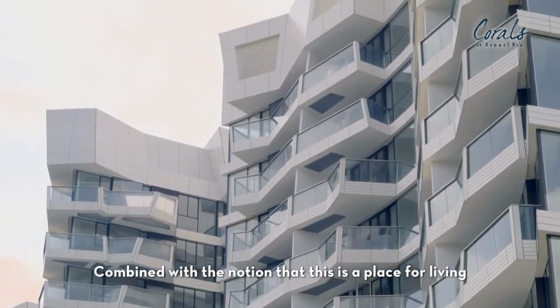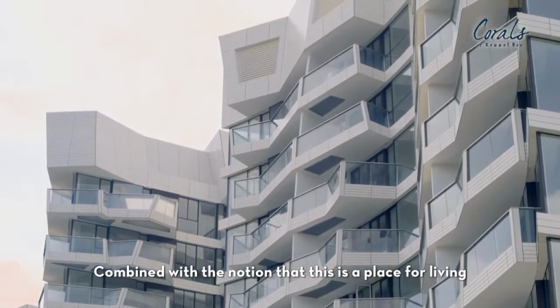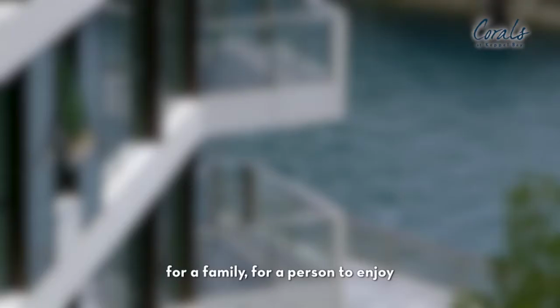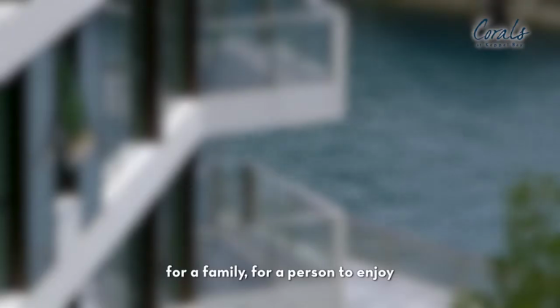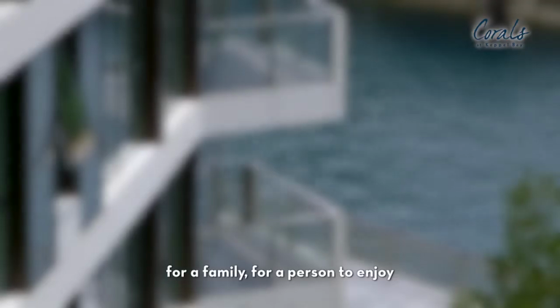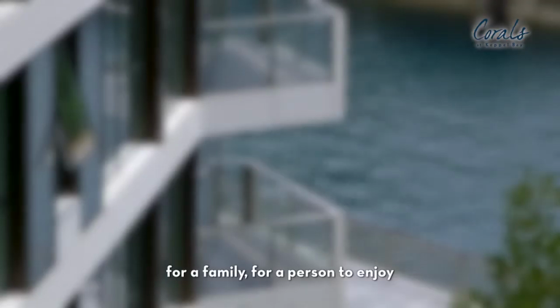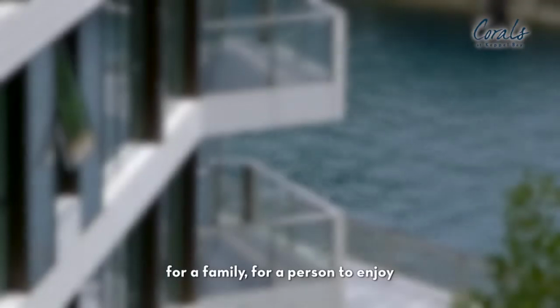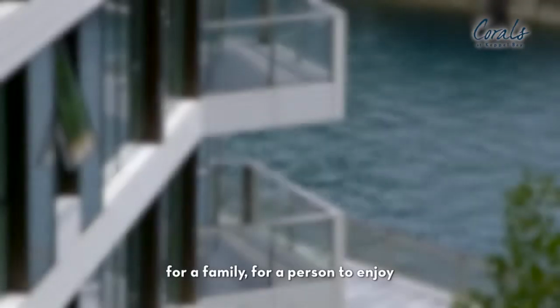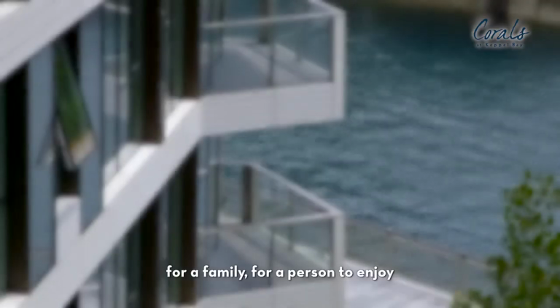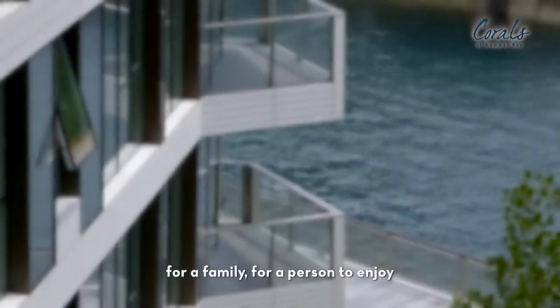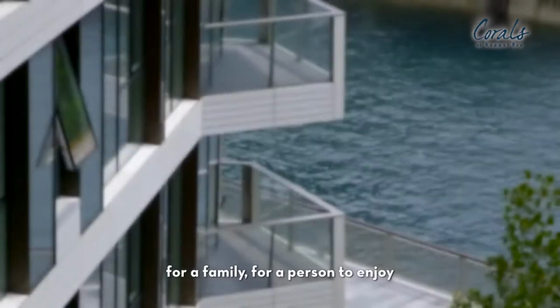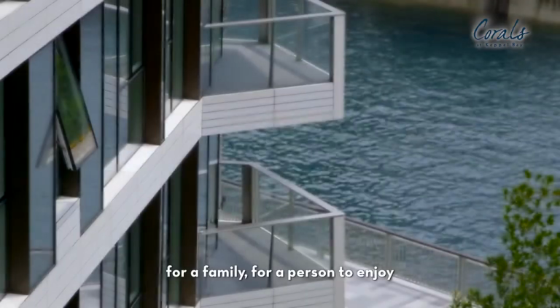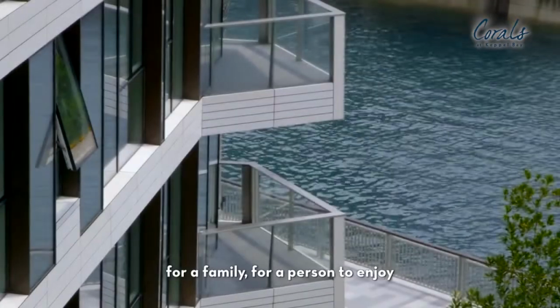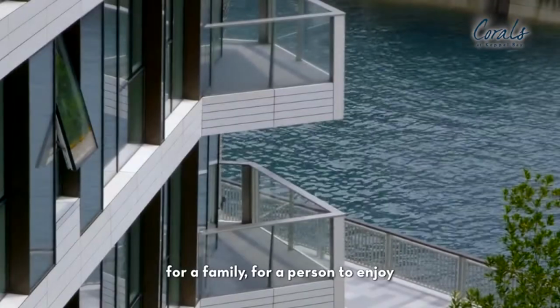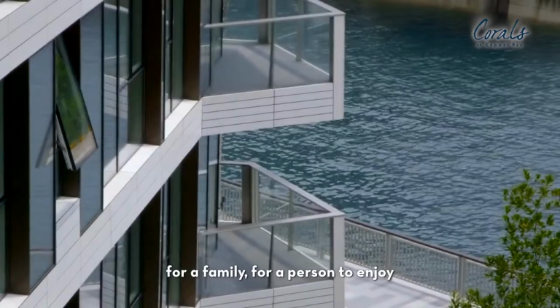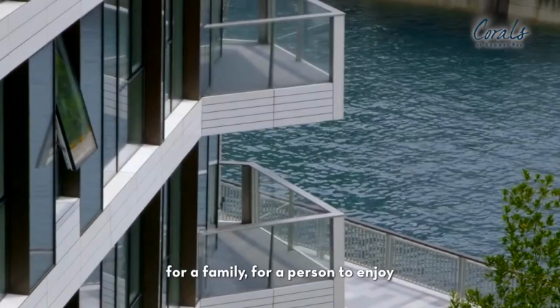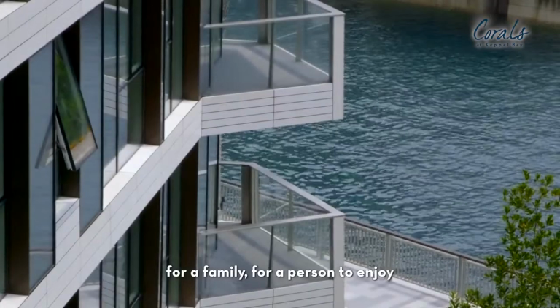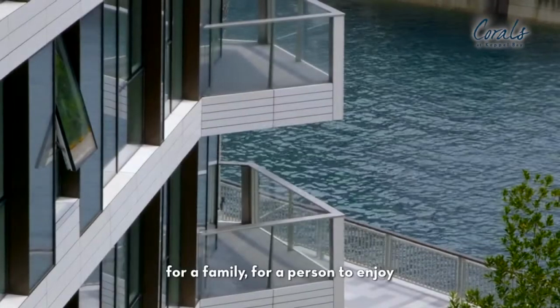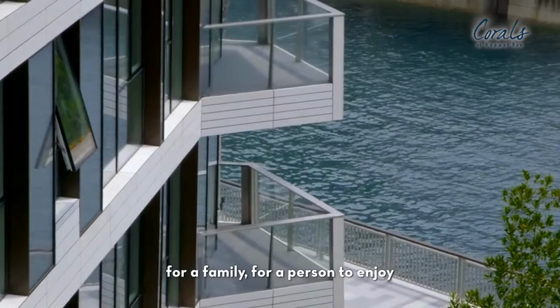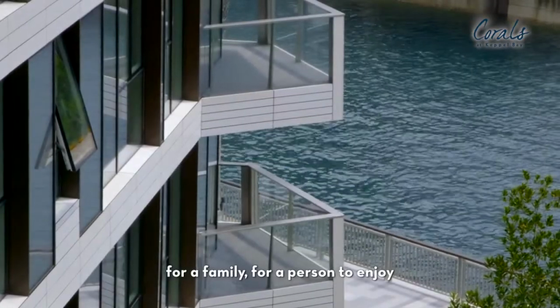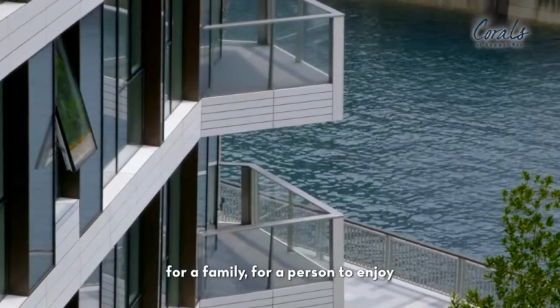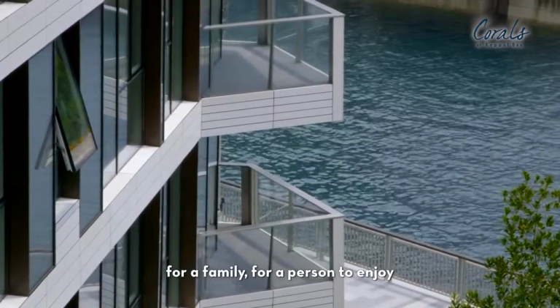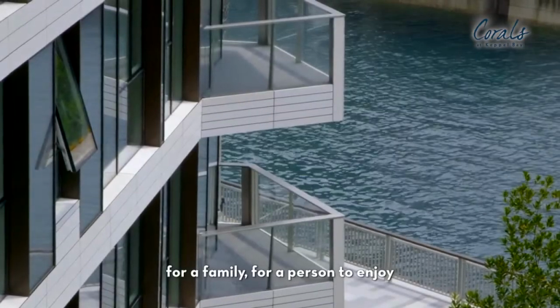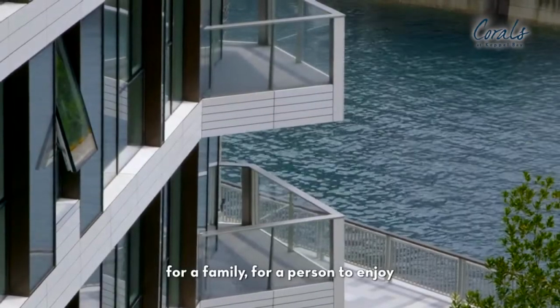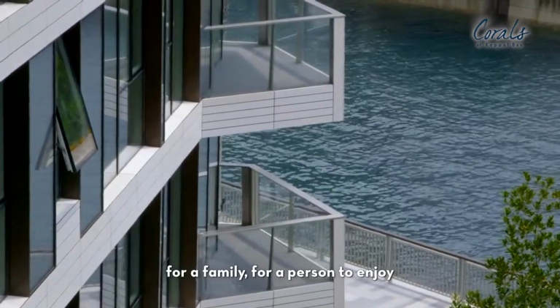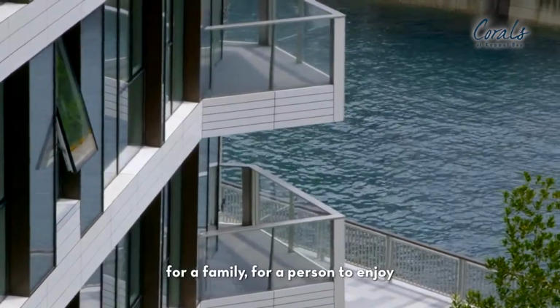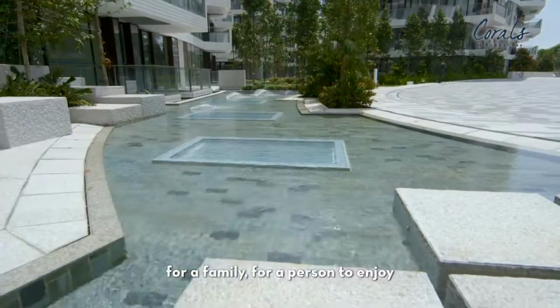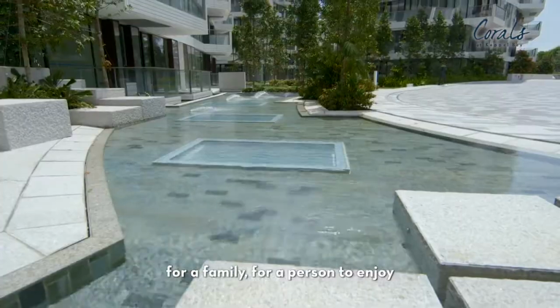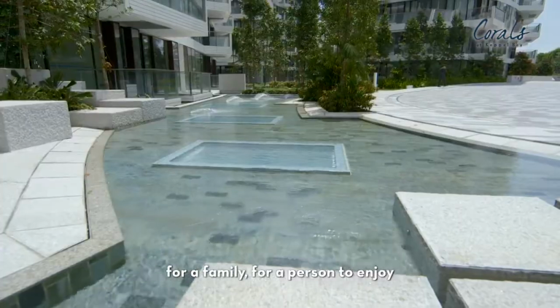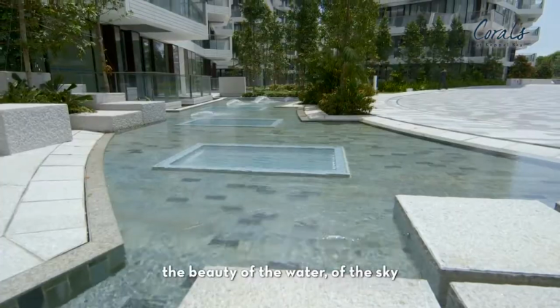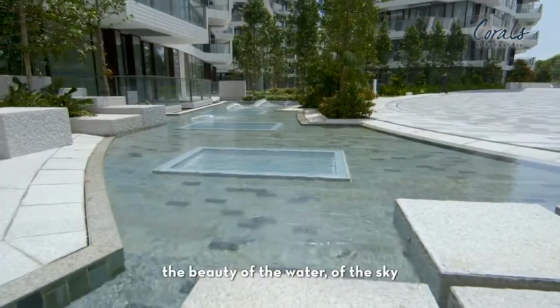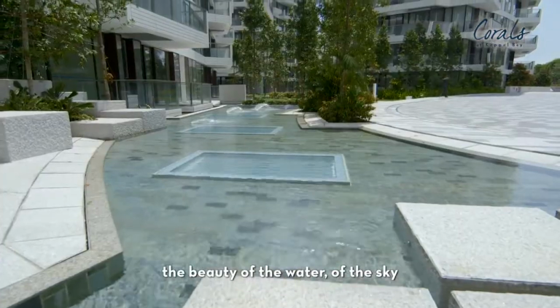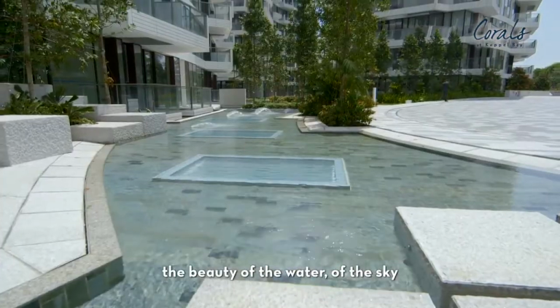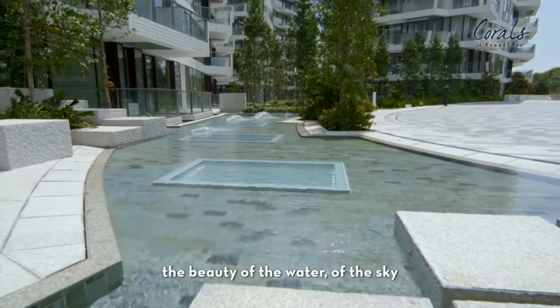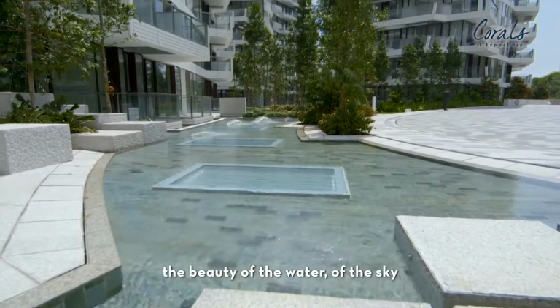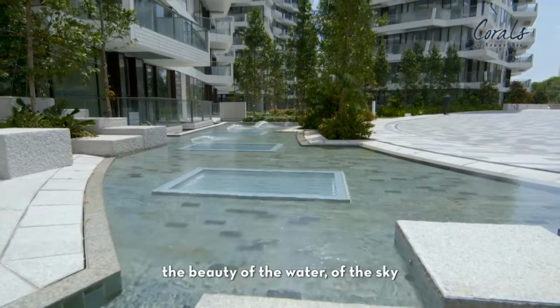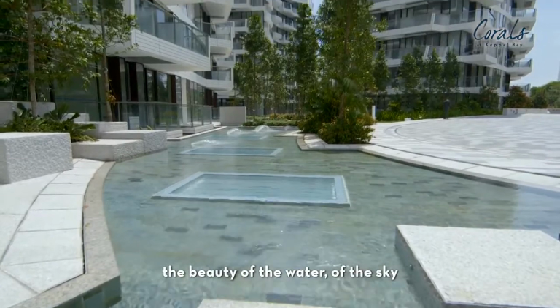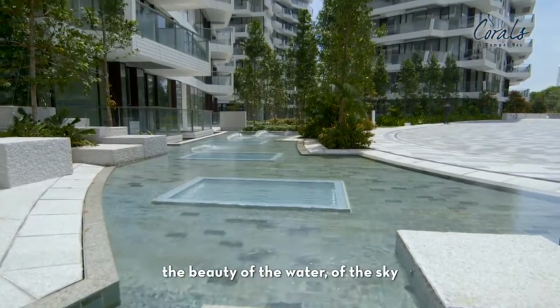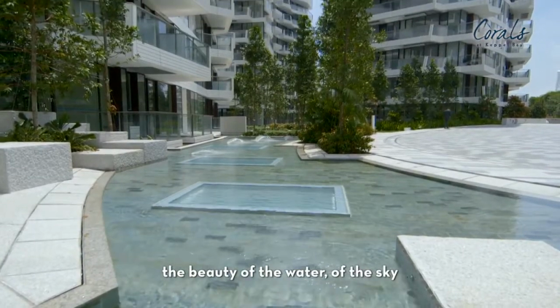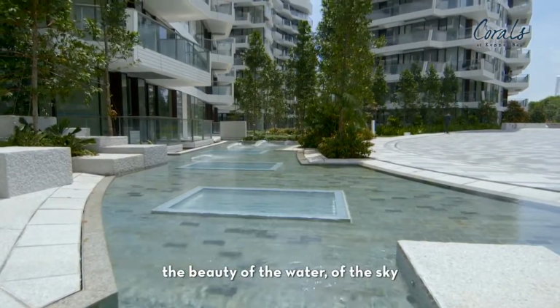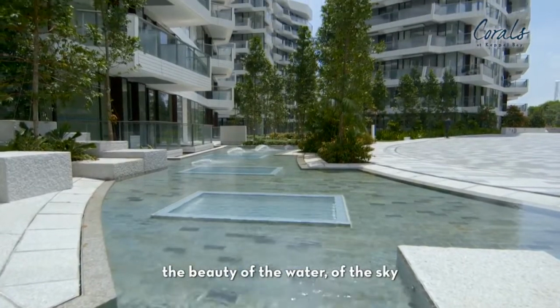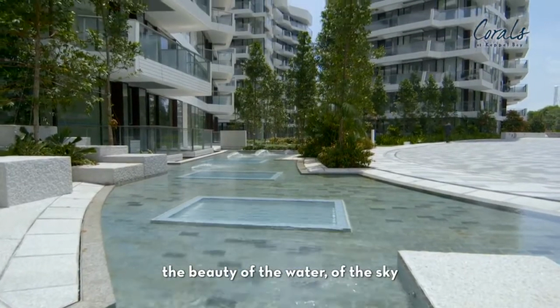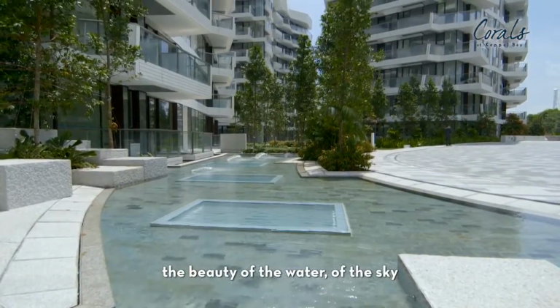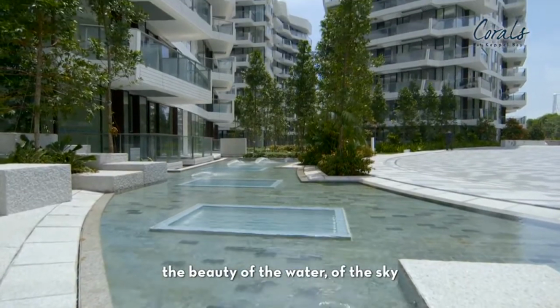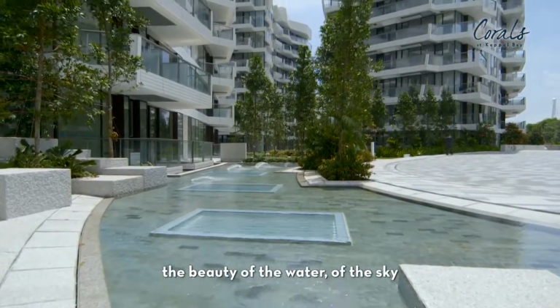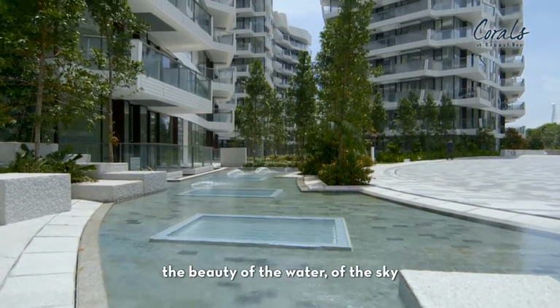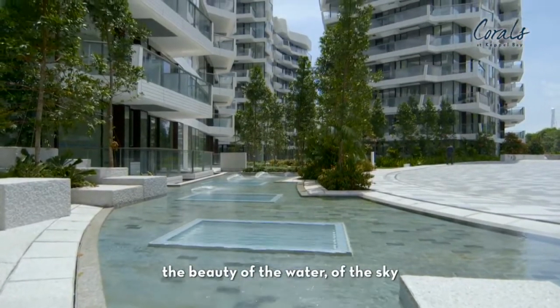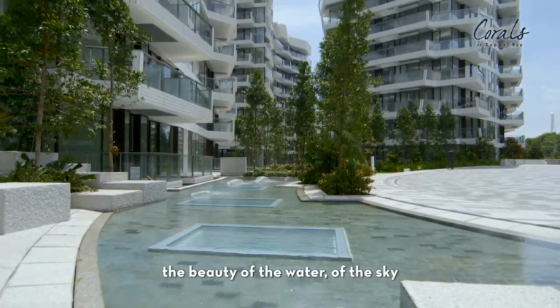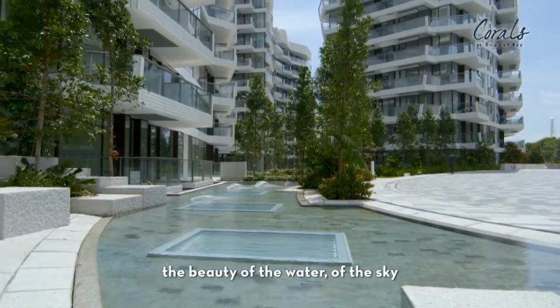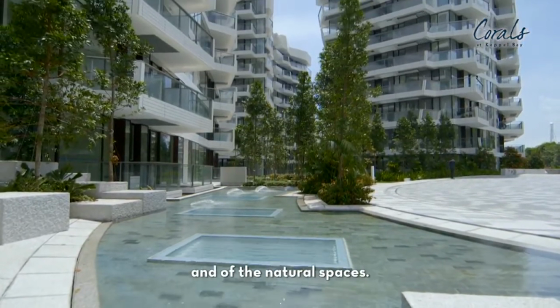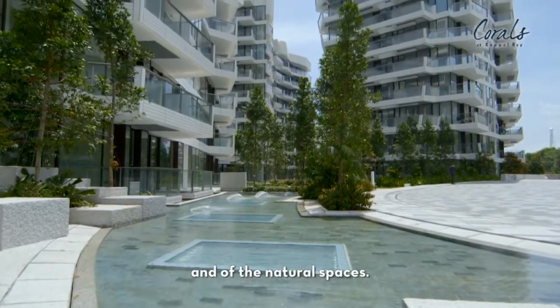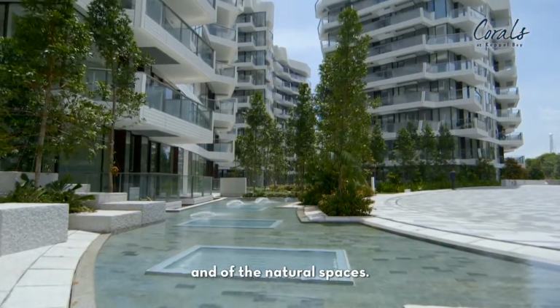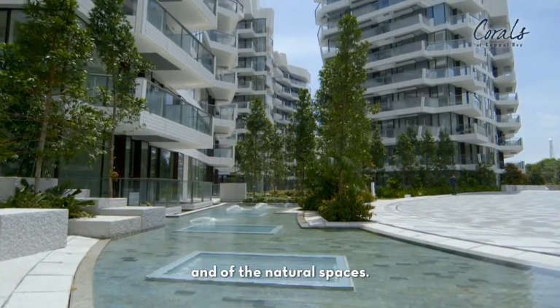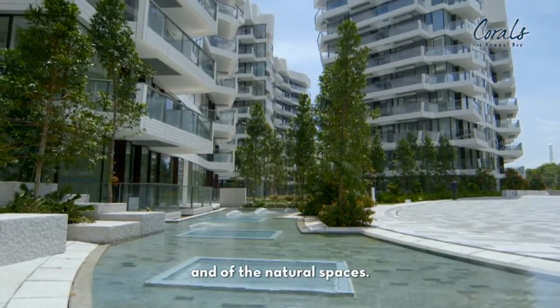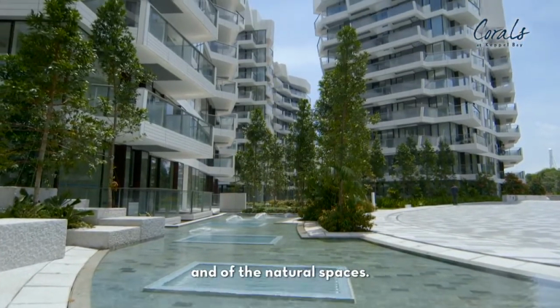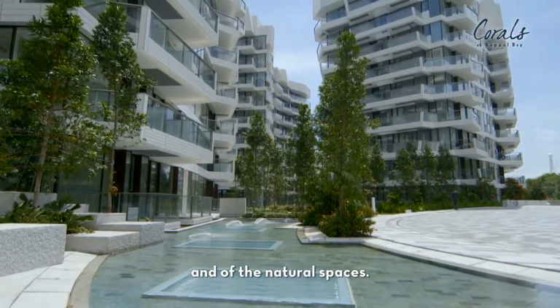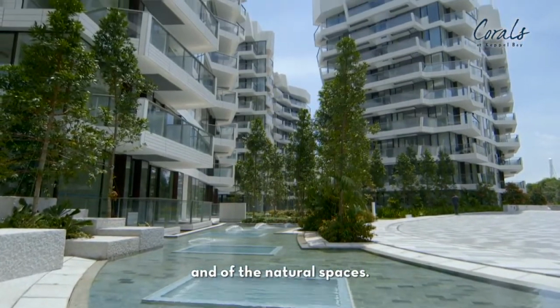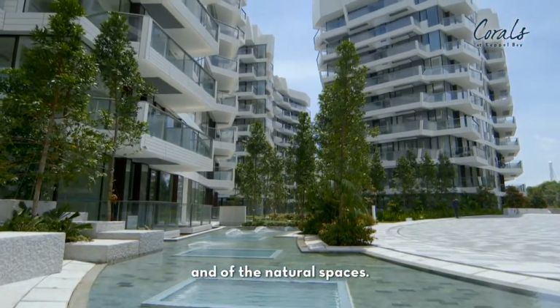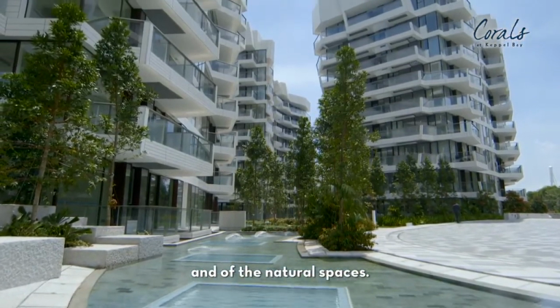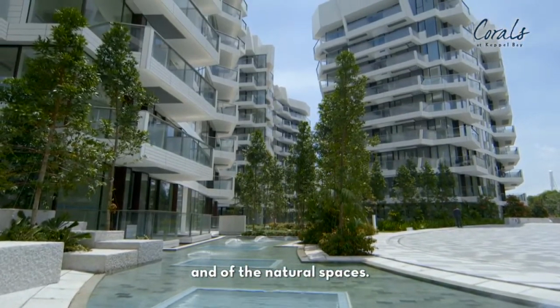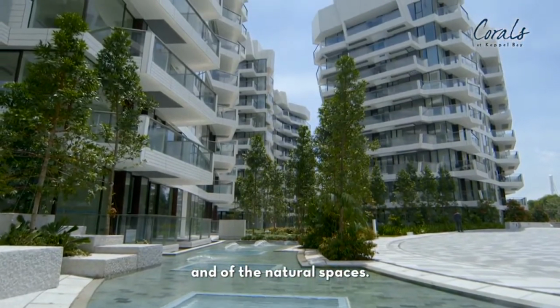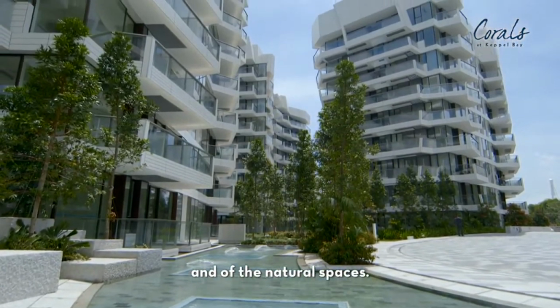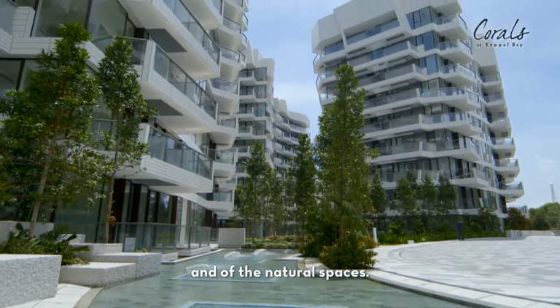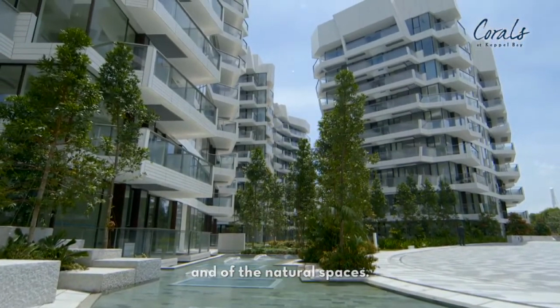For a family, for a person to enjoy the beauty of the water, of the sky, and of the natural spaces.